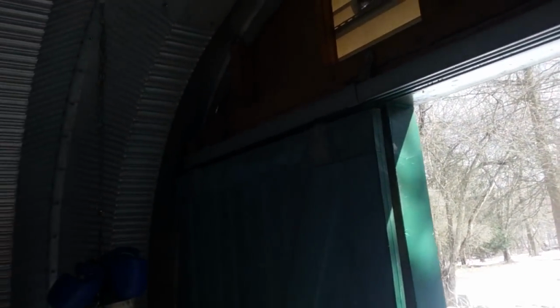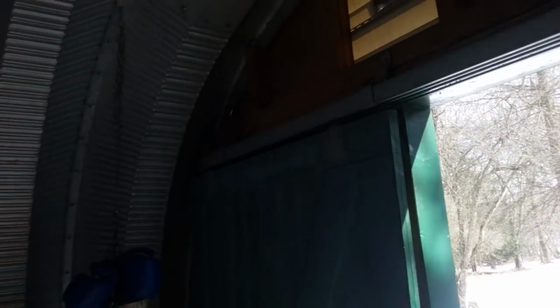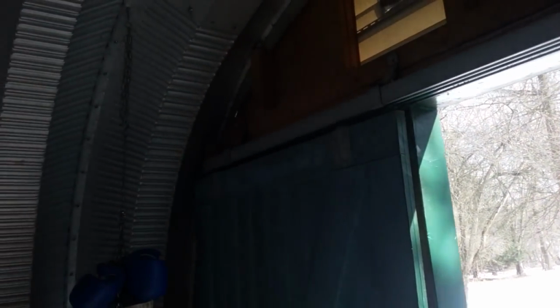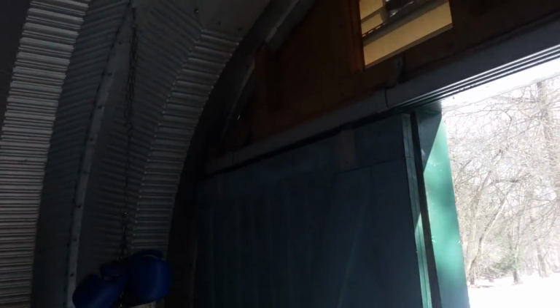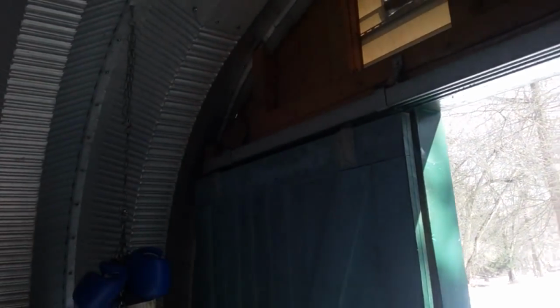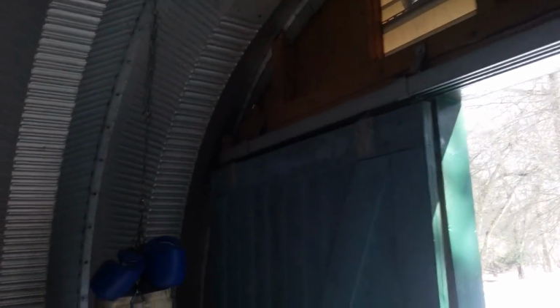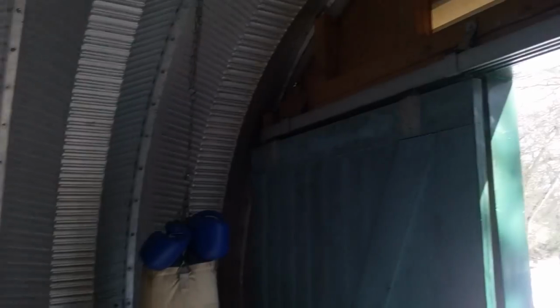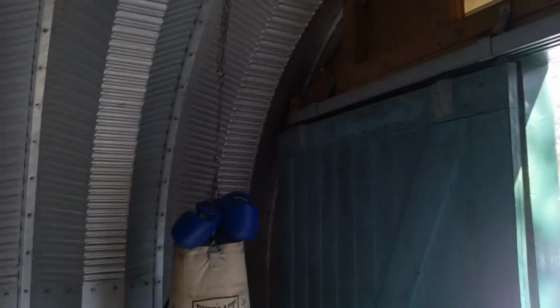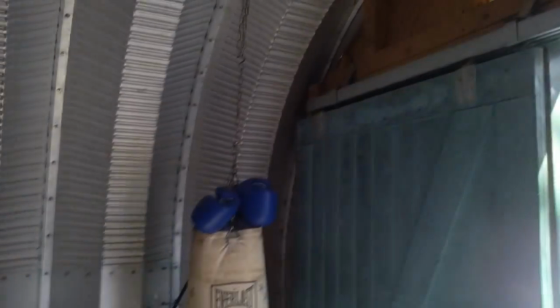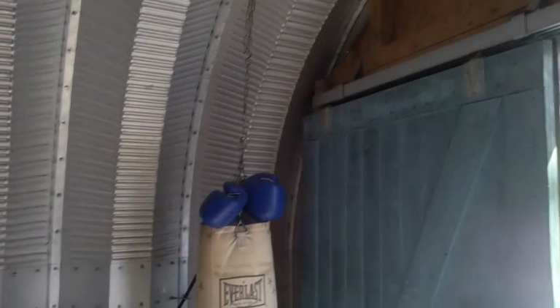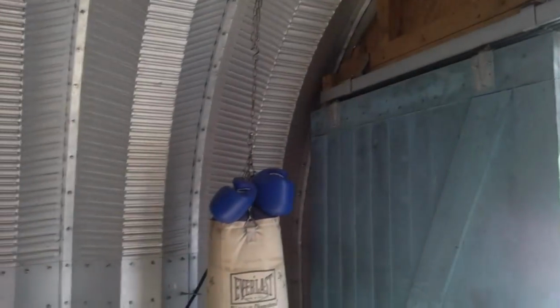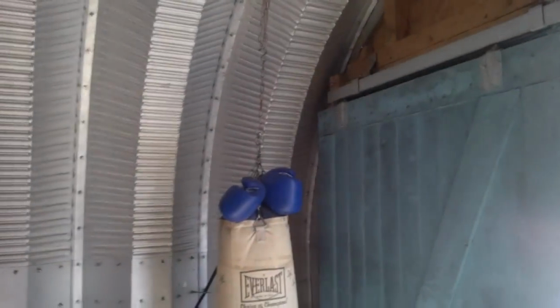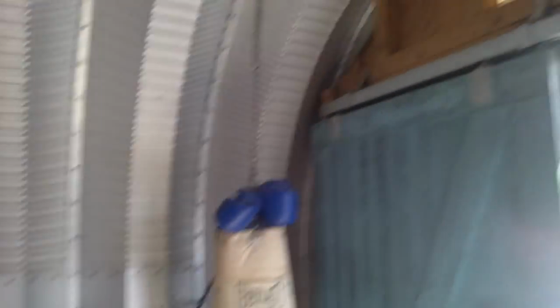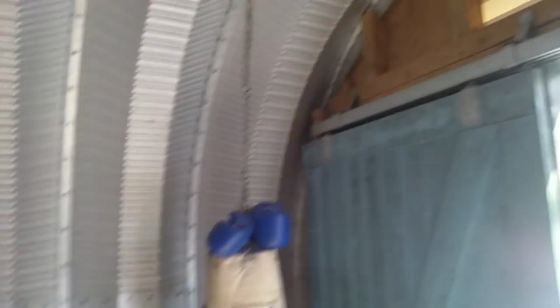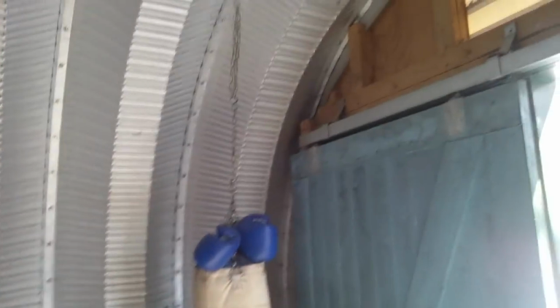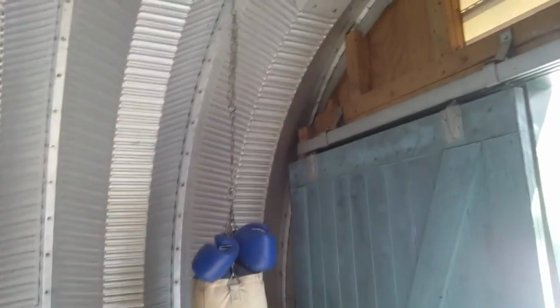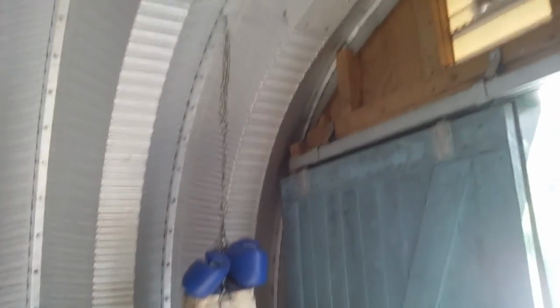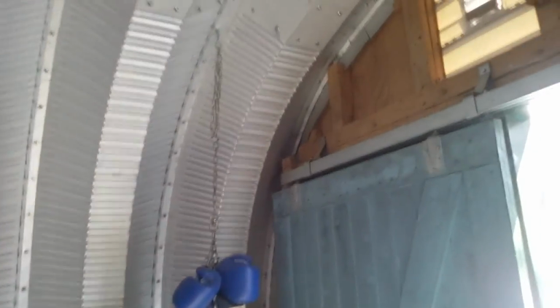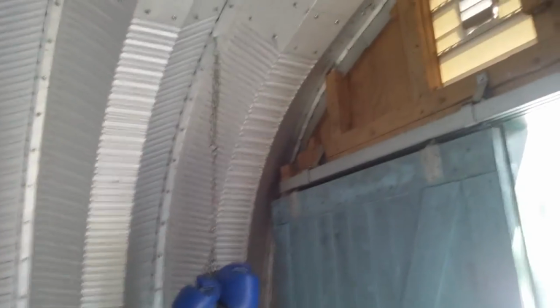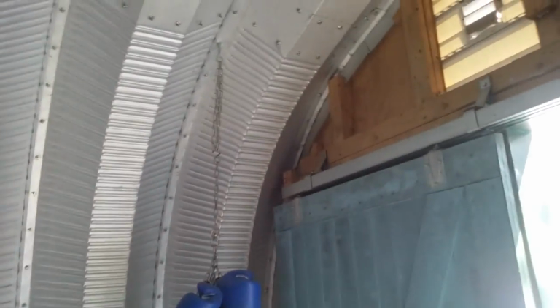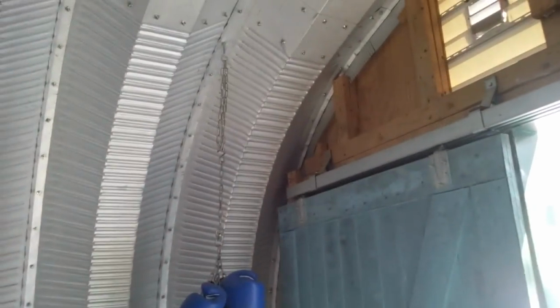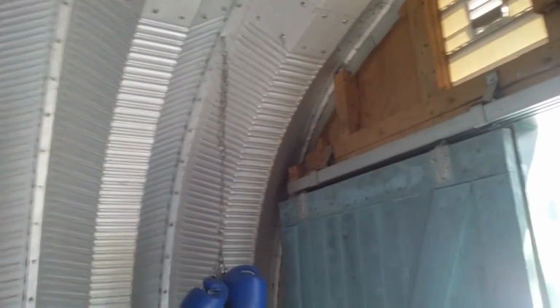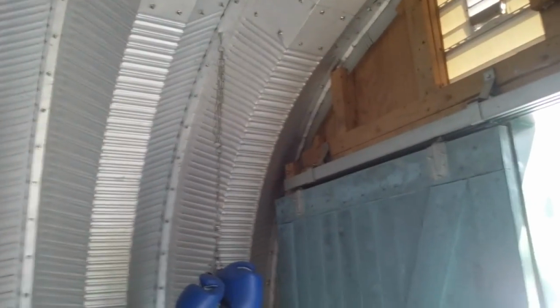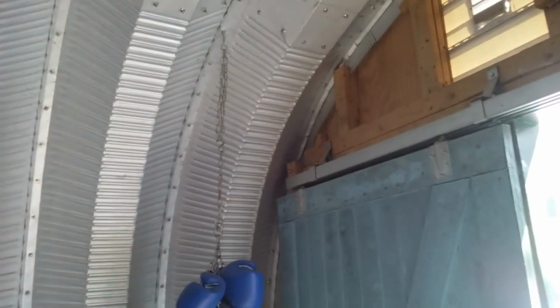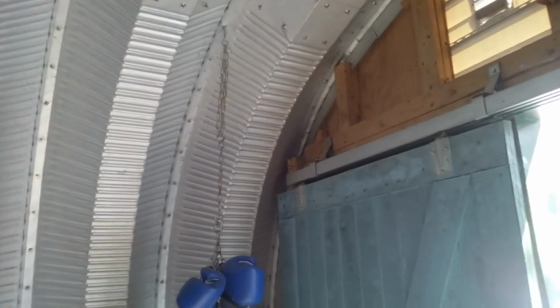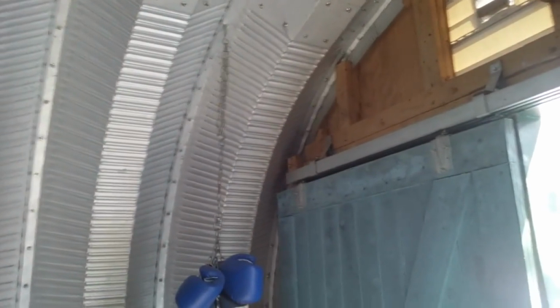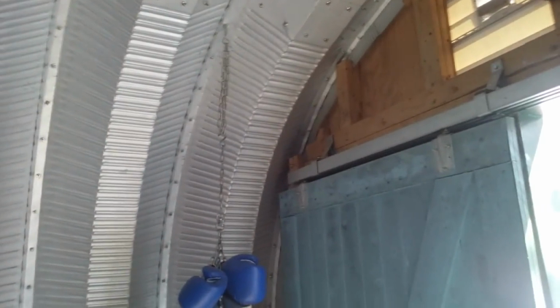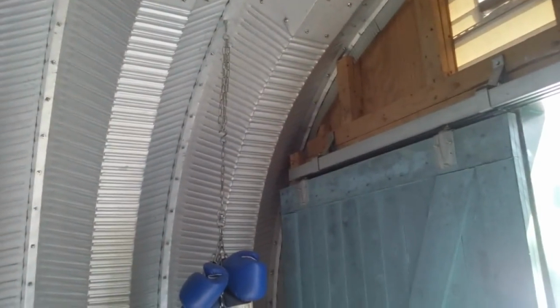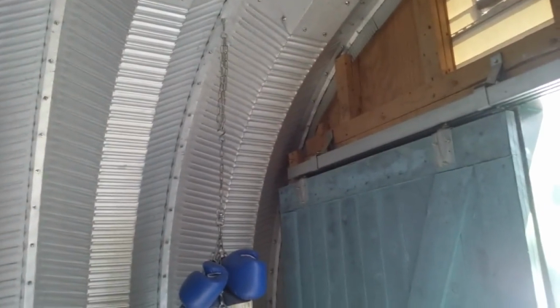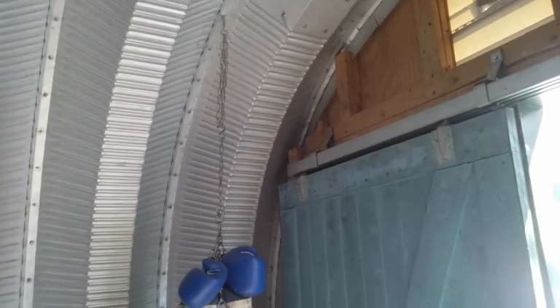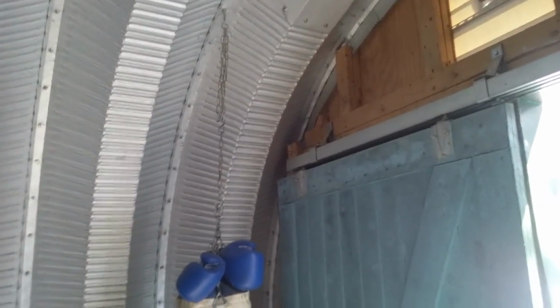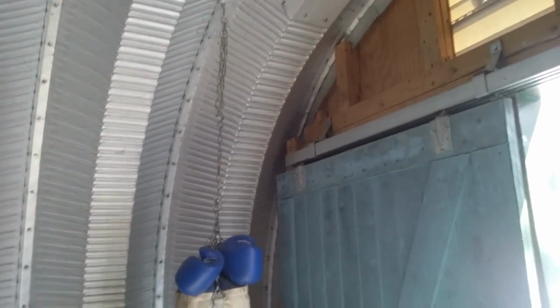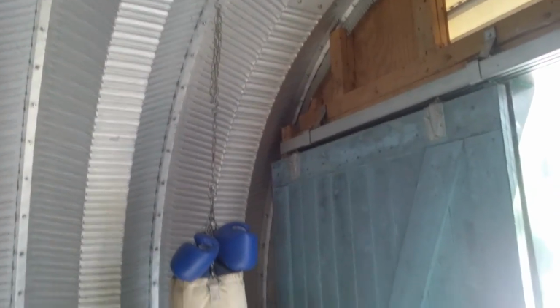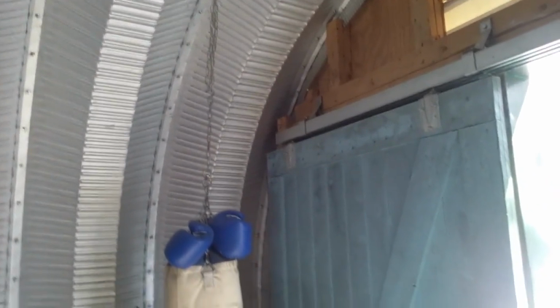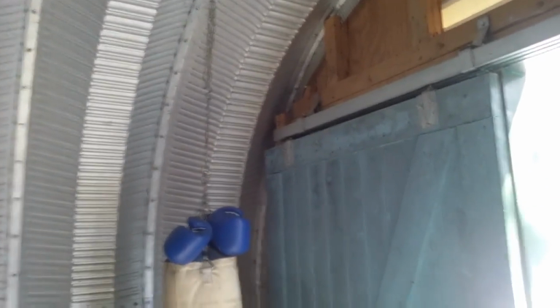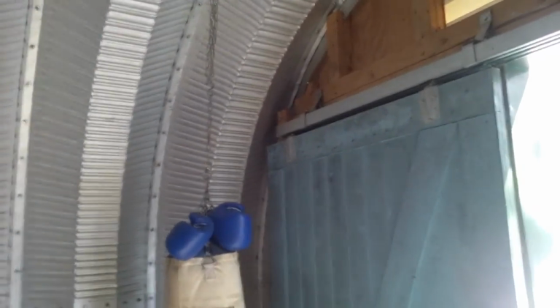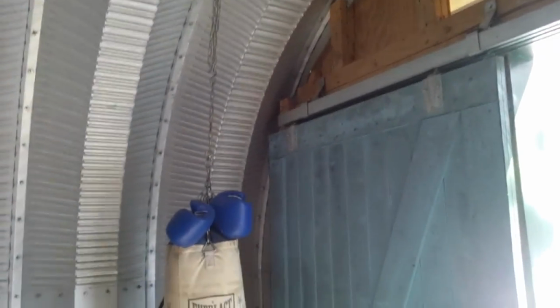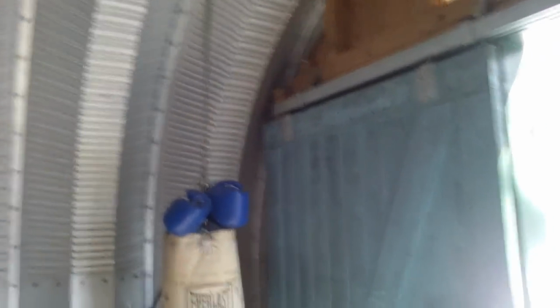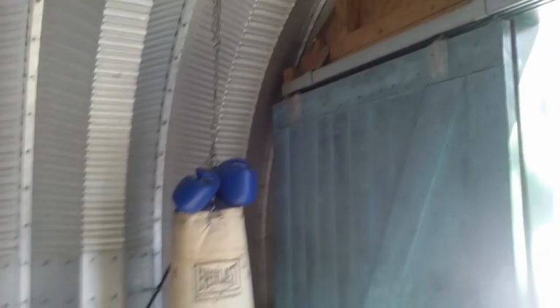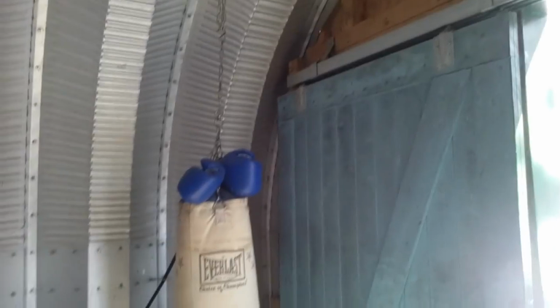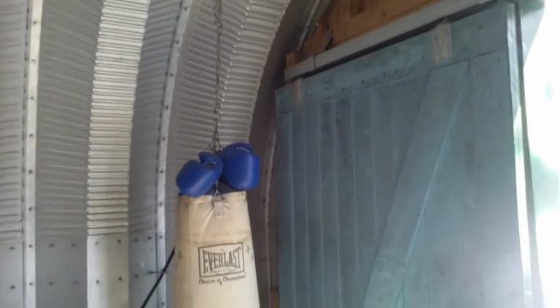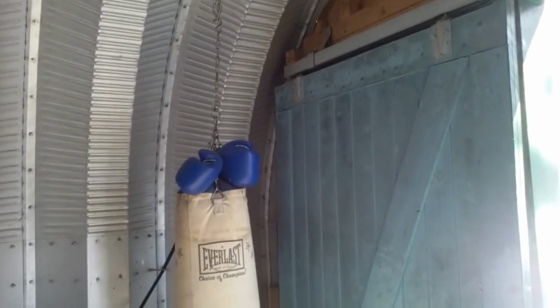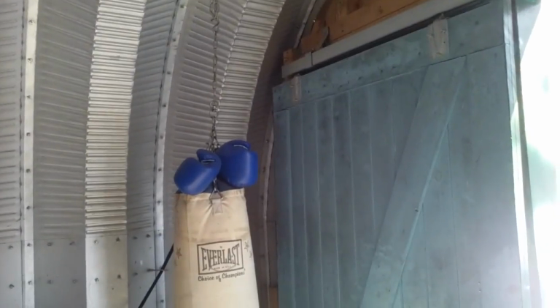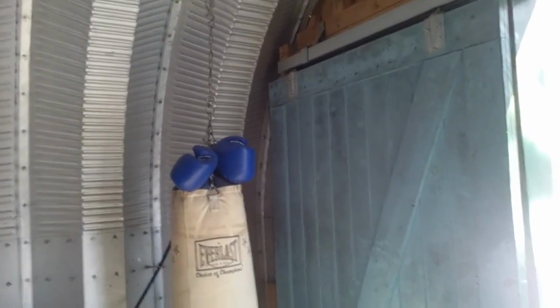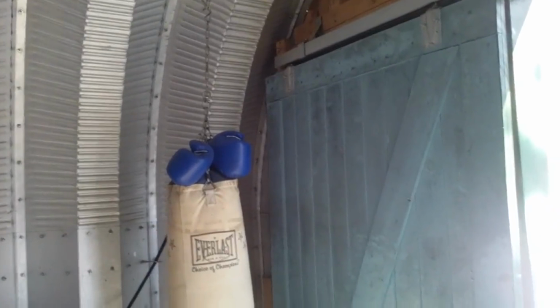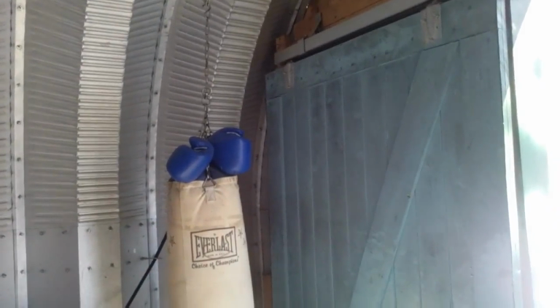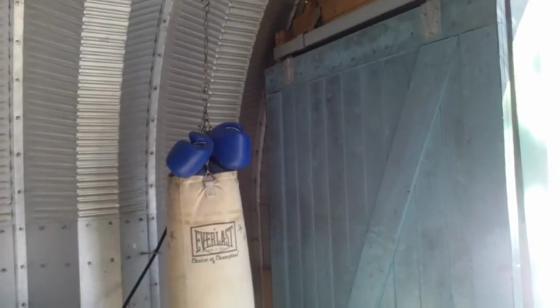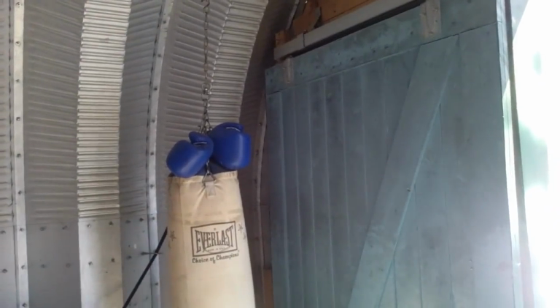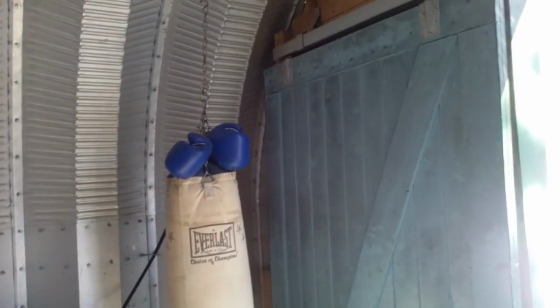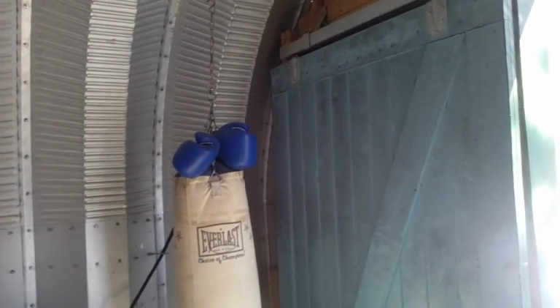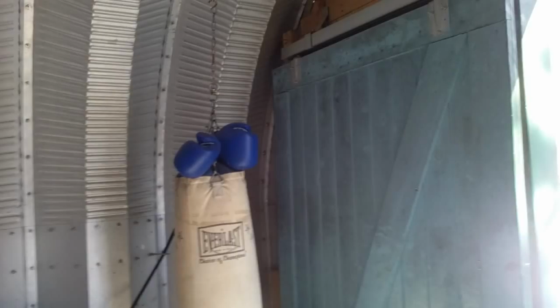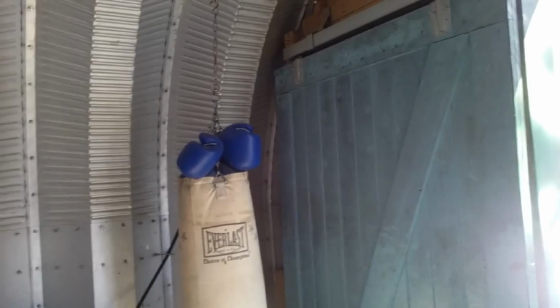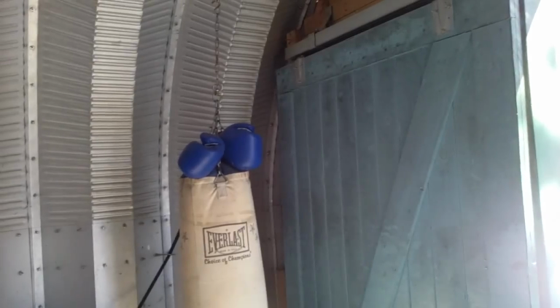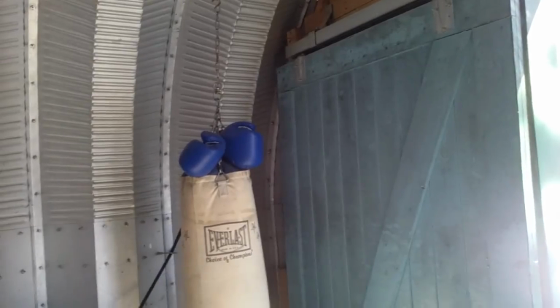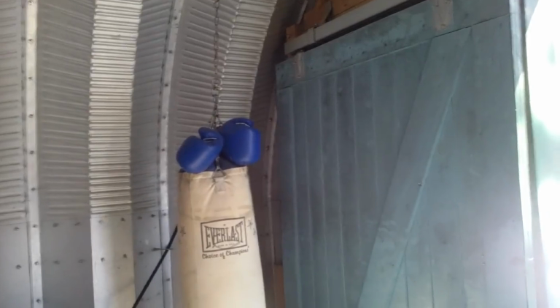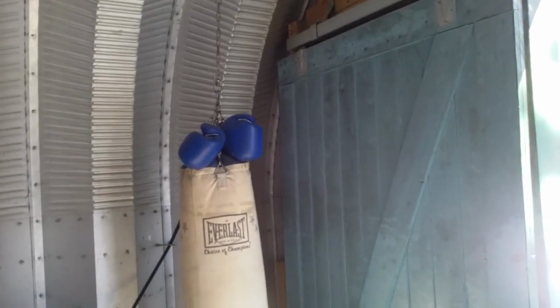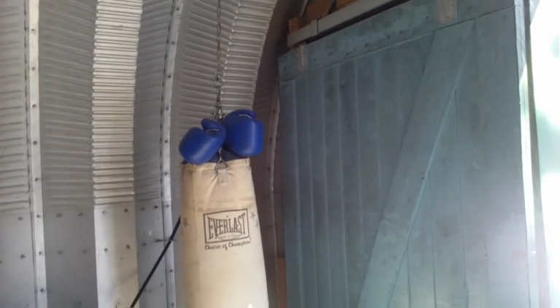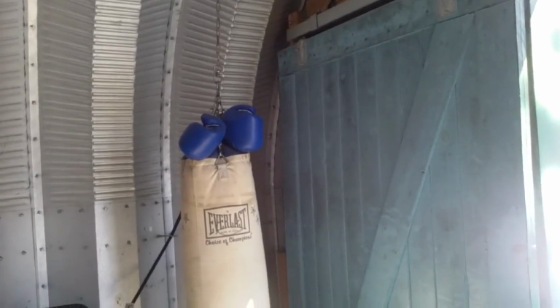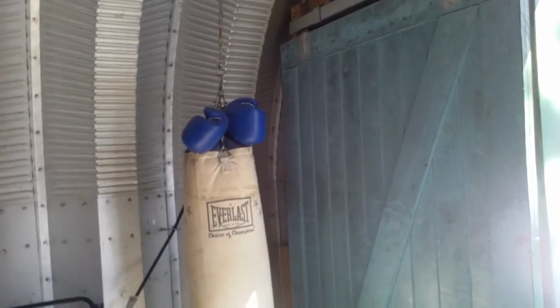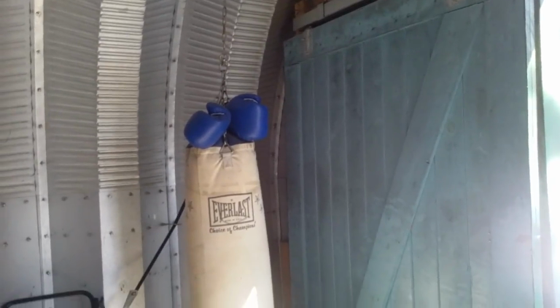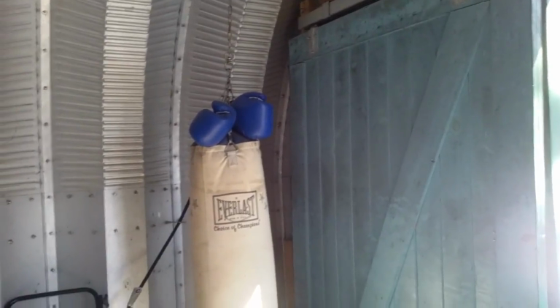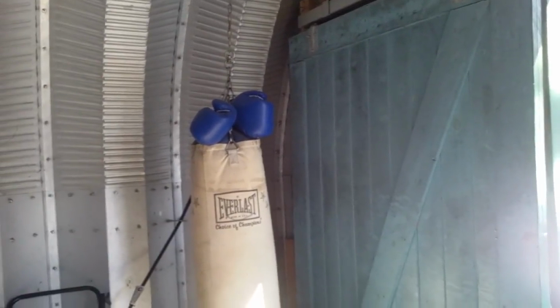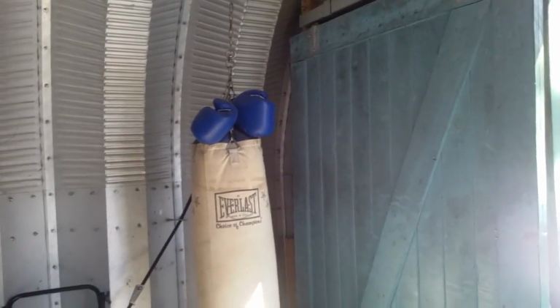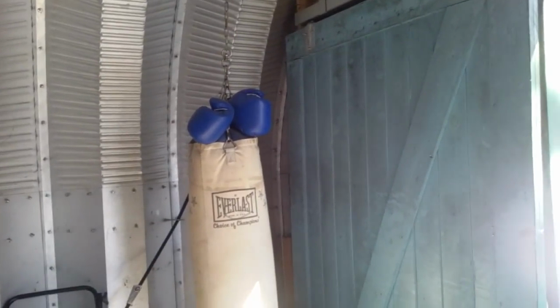I hung up a bunch of bag, obviously I'm pretty lazy, so I don't really use it.